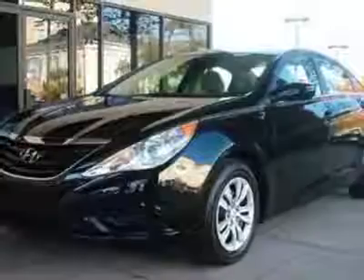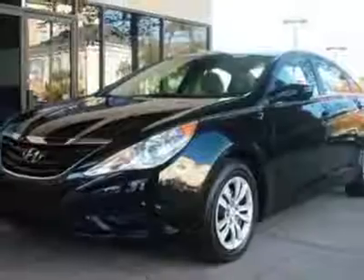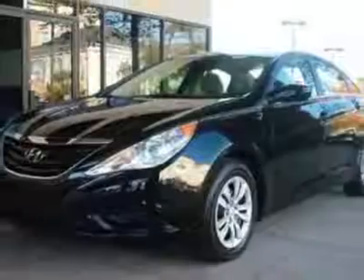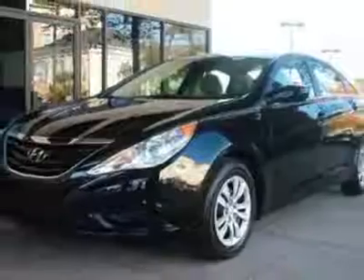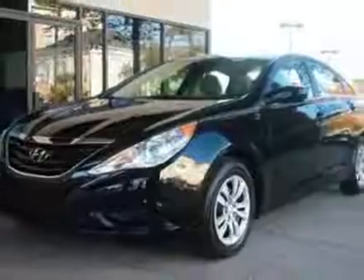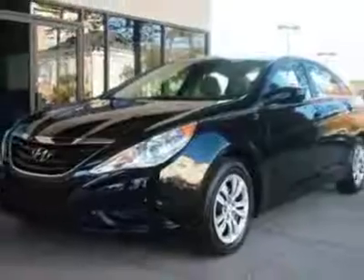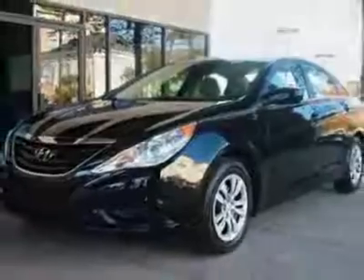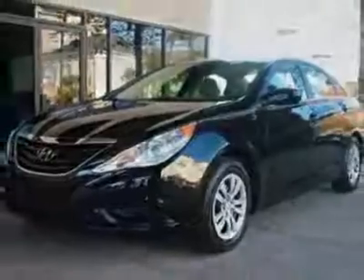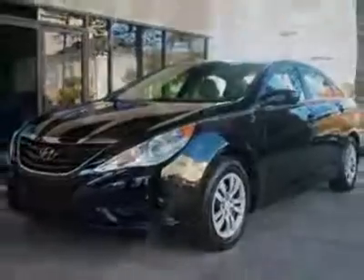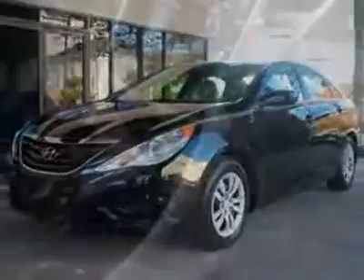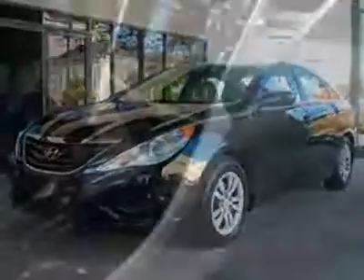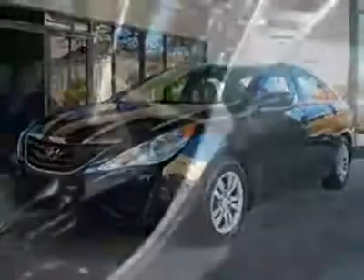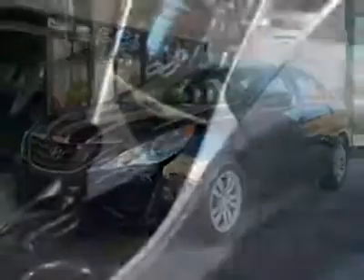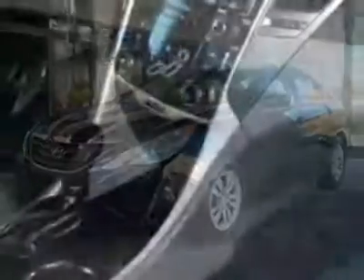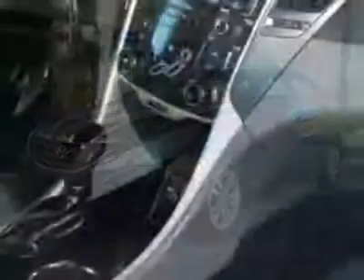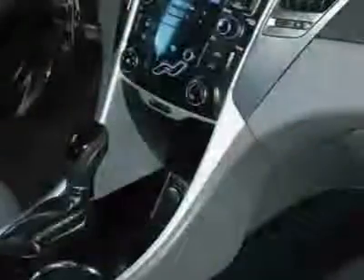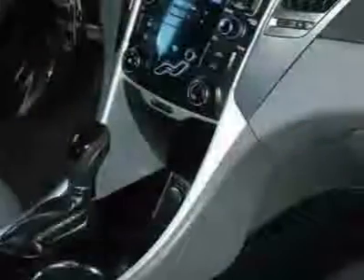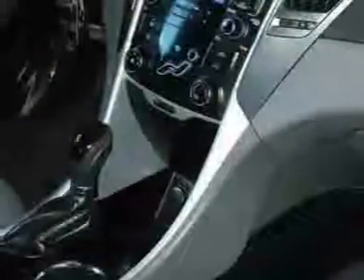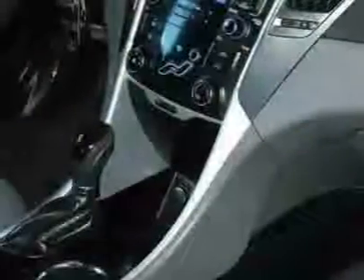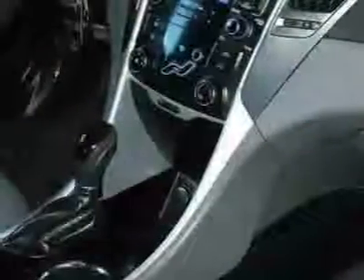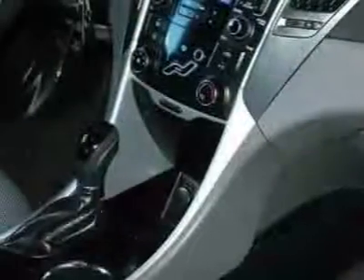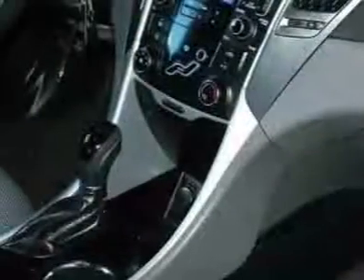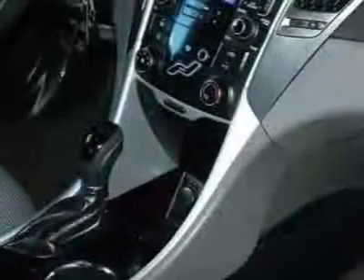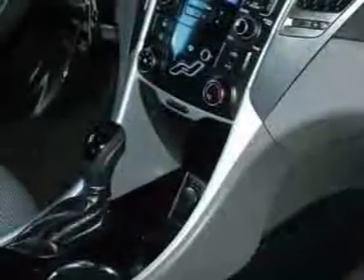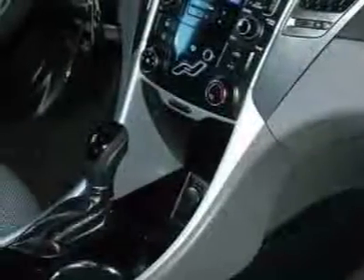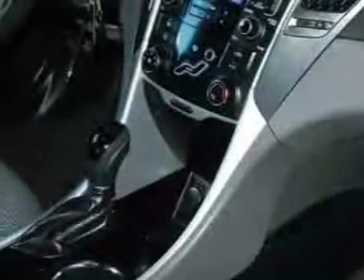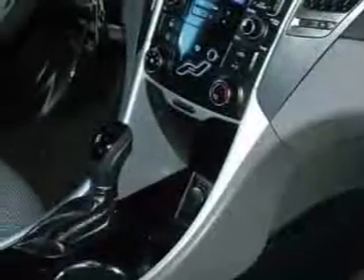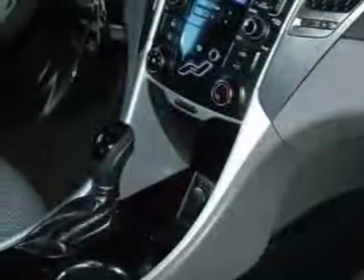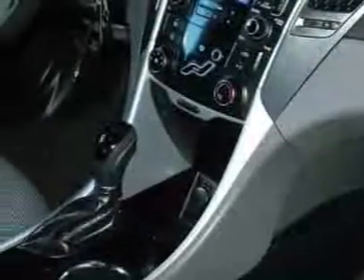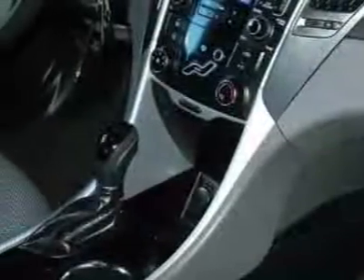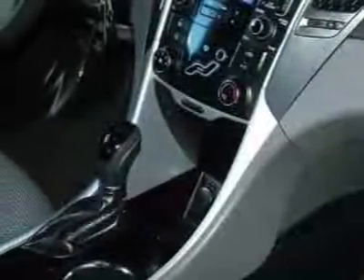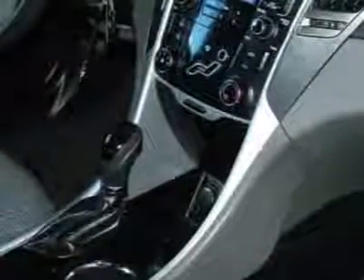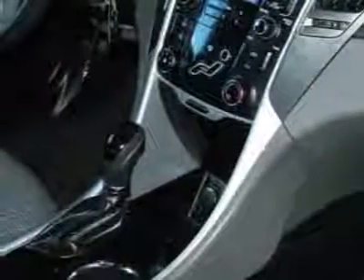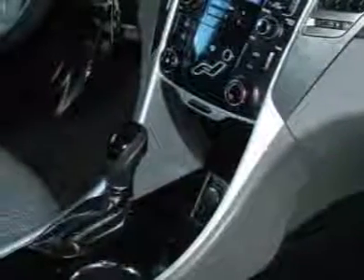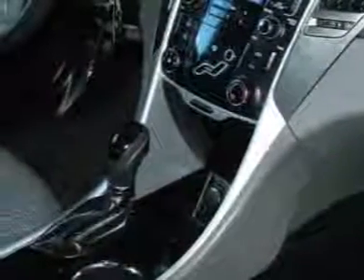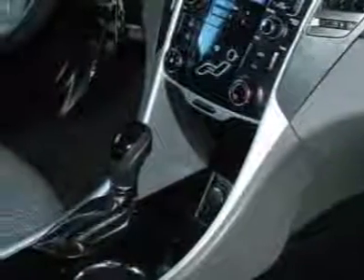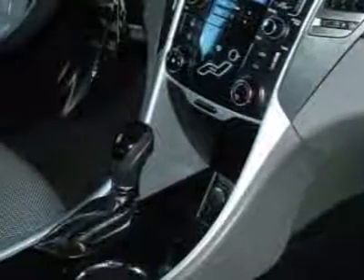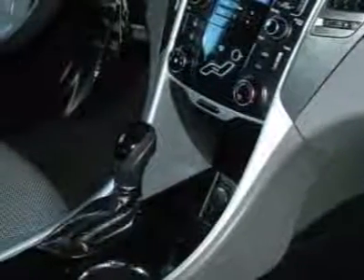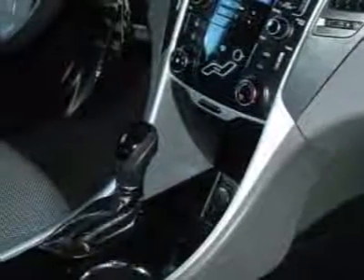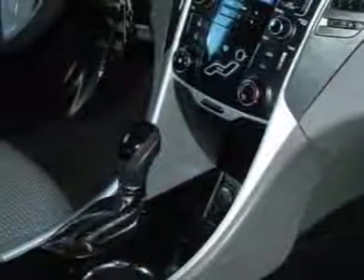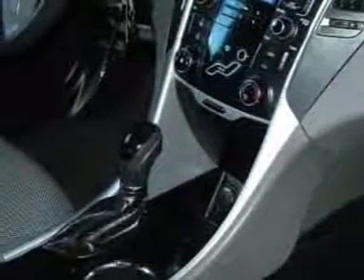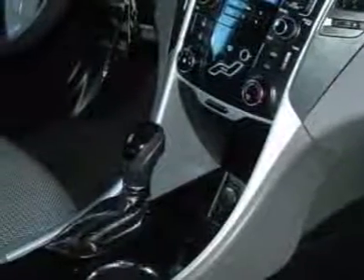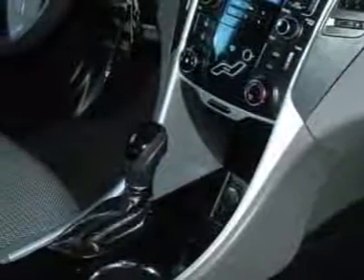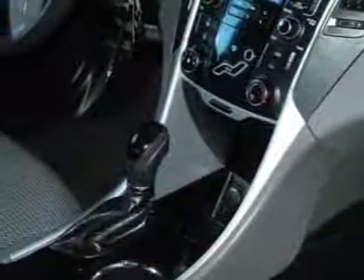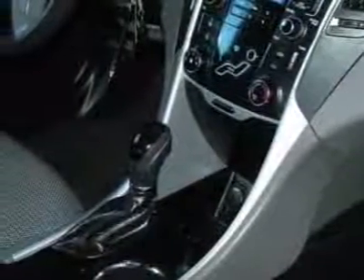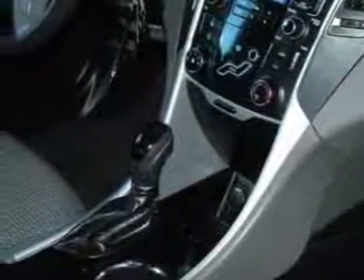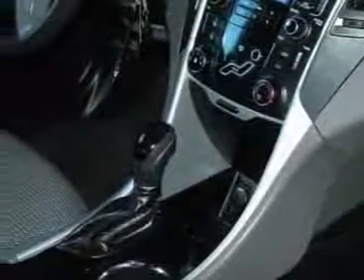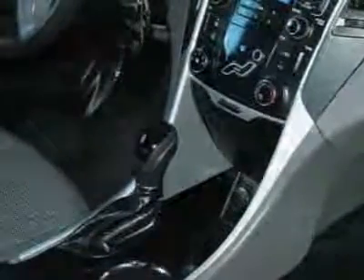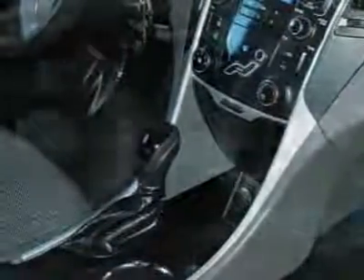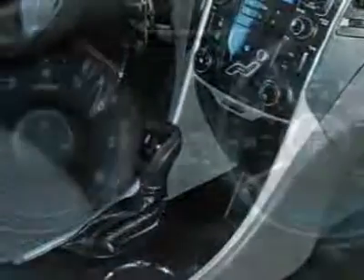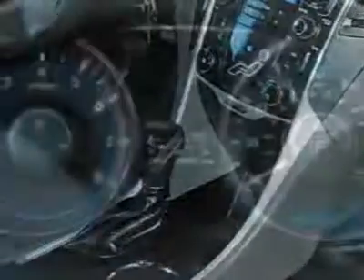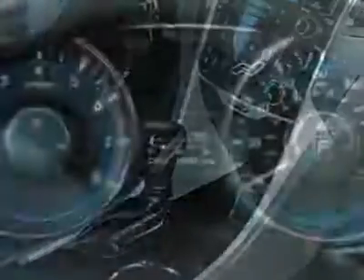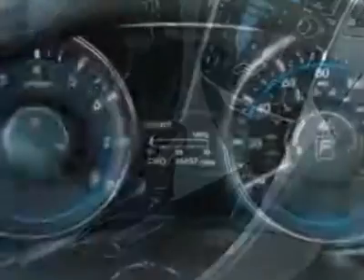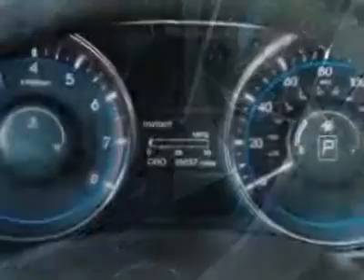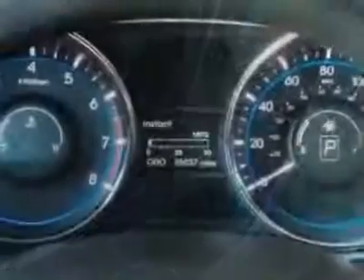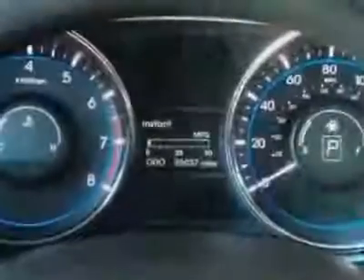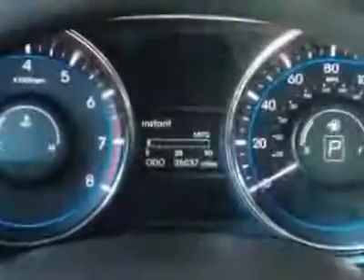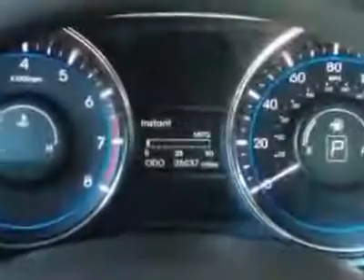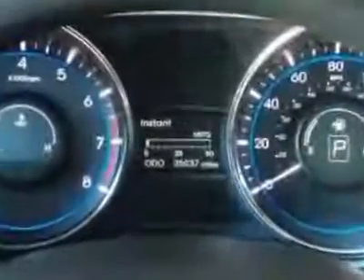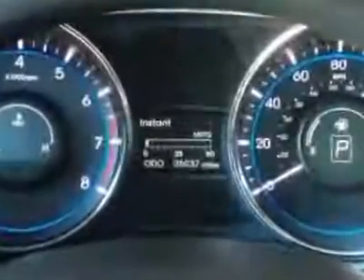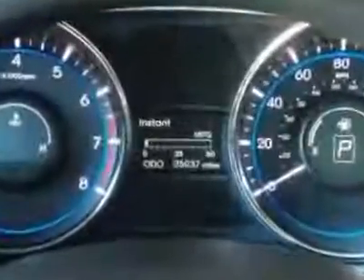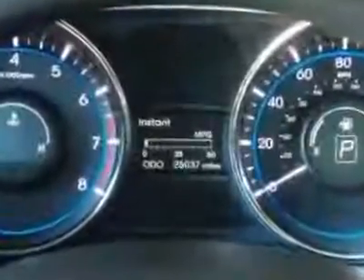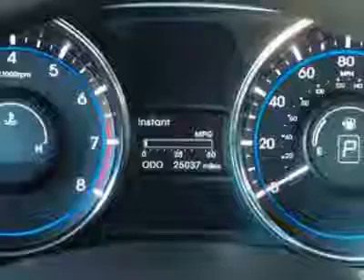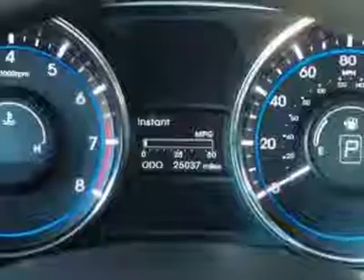Additional options for this vehicle include power locks, cruise control, passenger airbag, and heated mirrors.